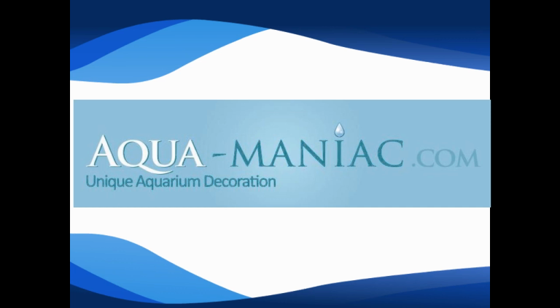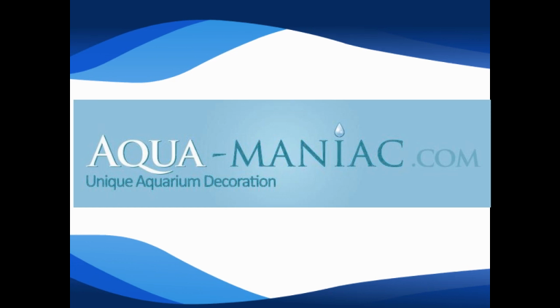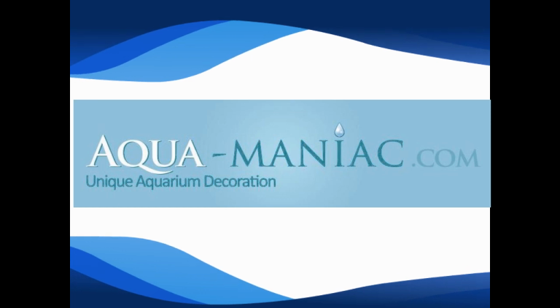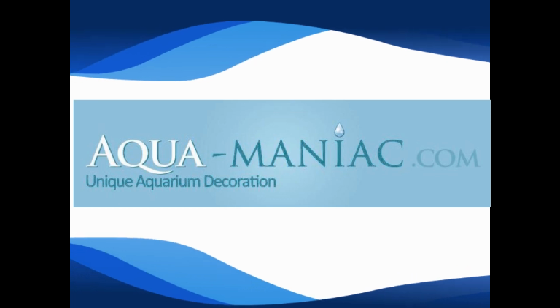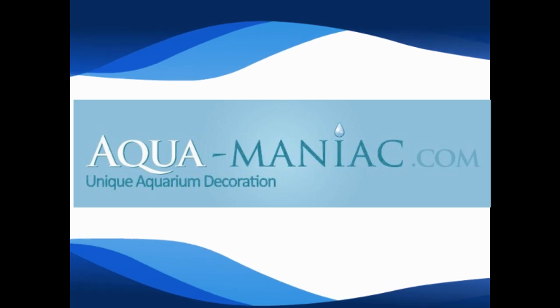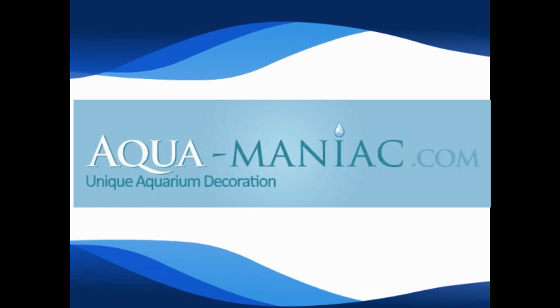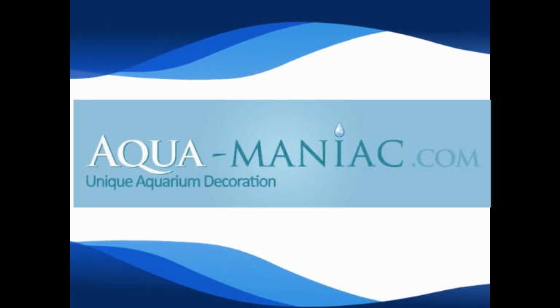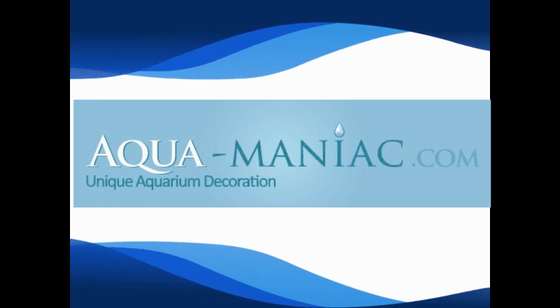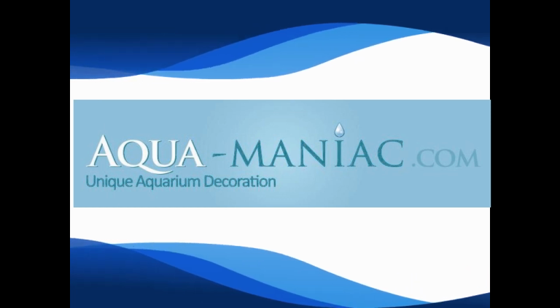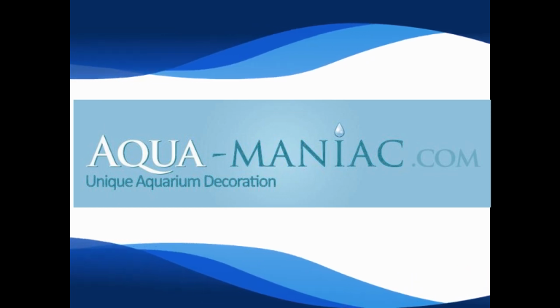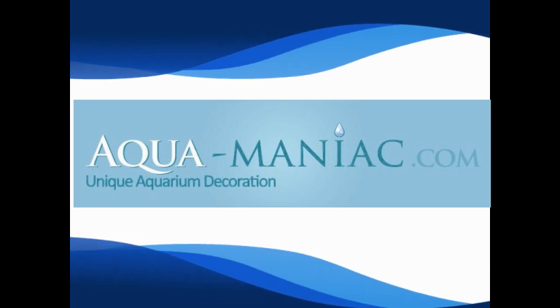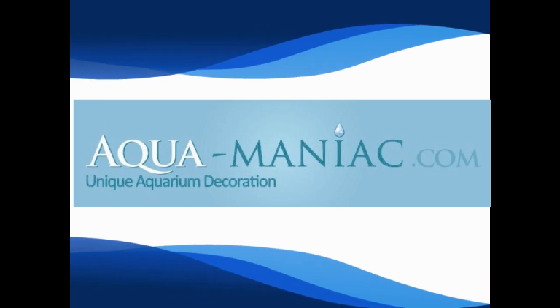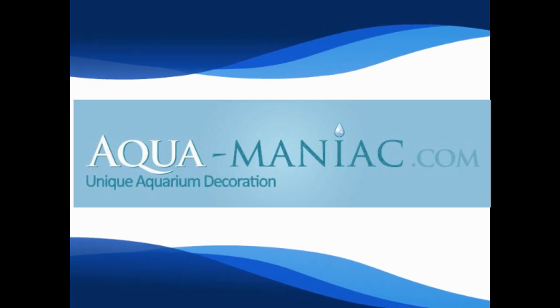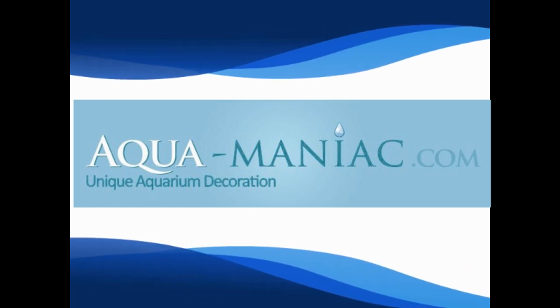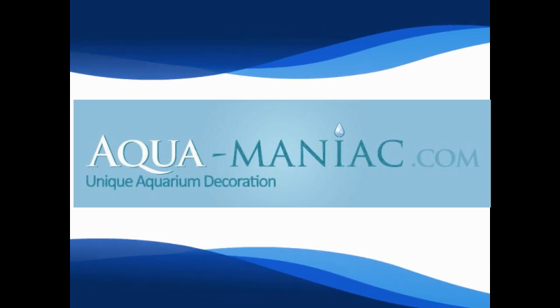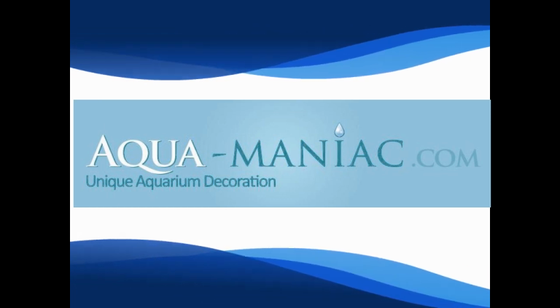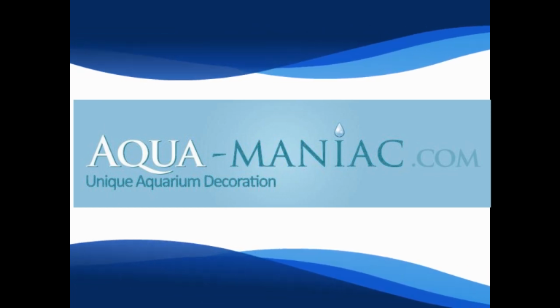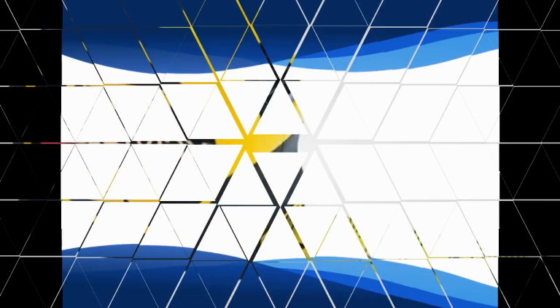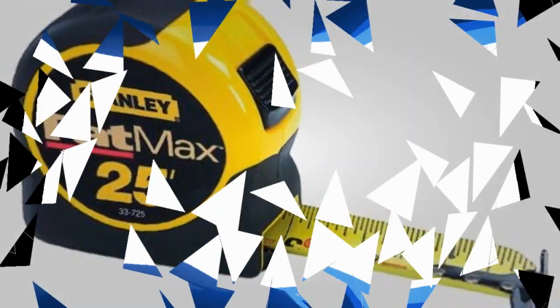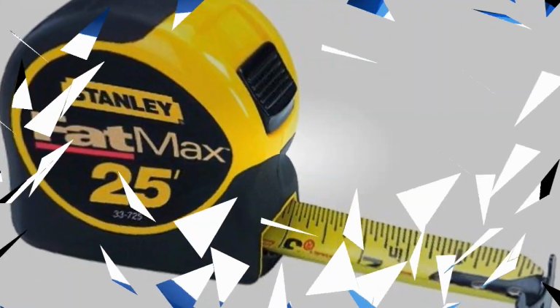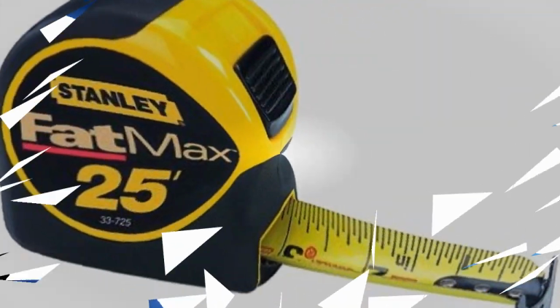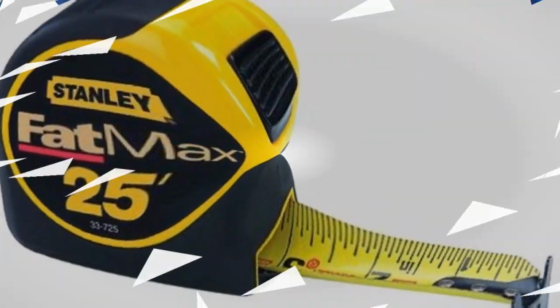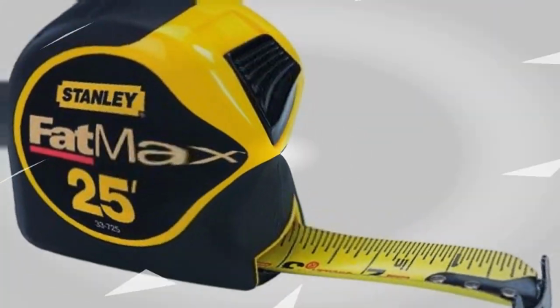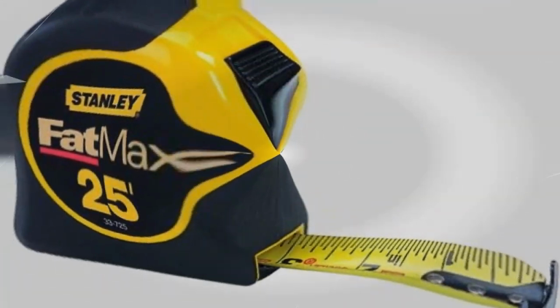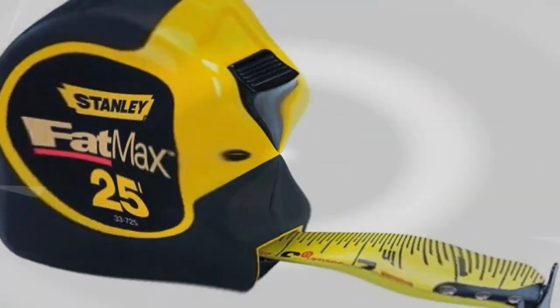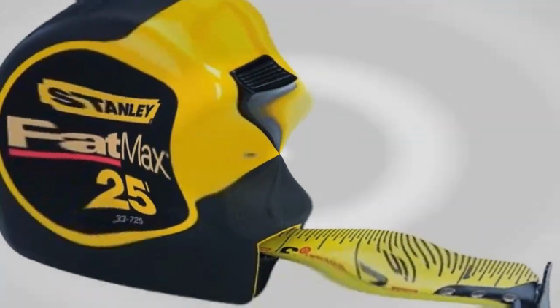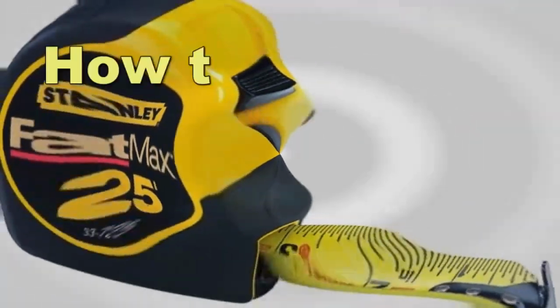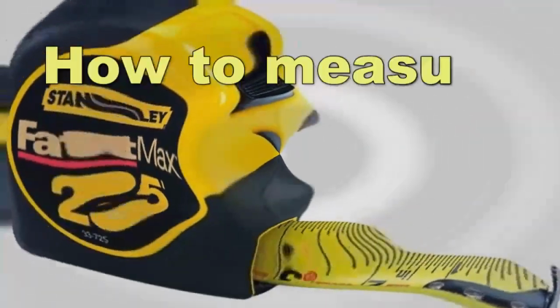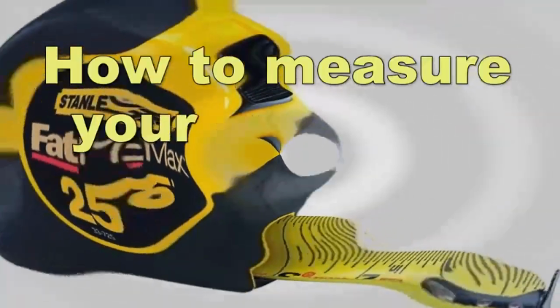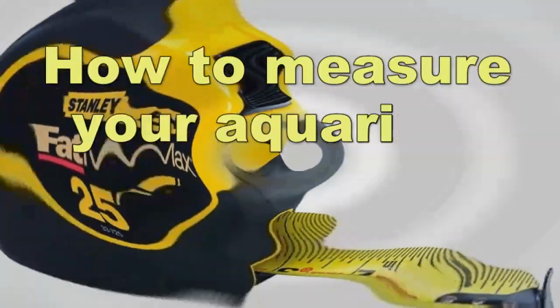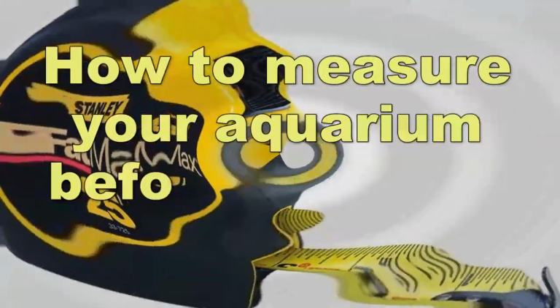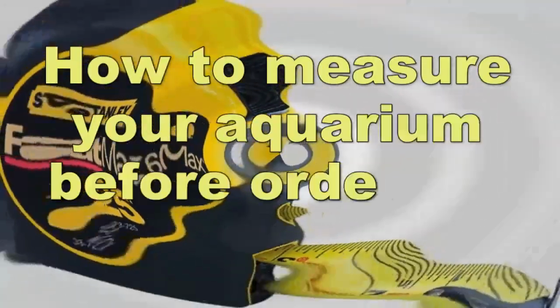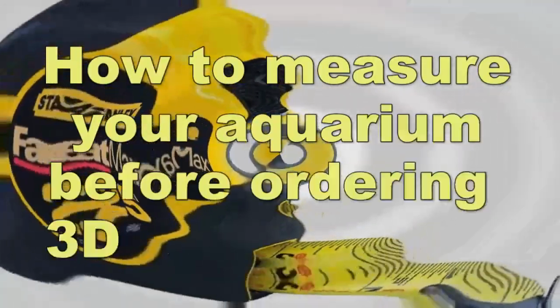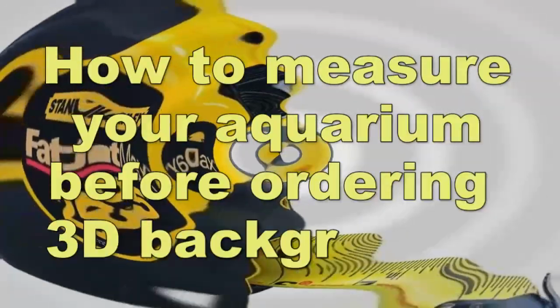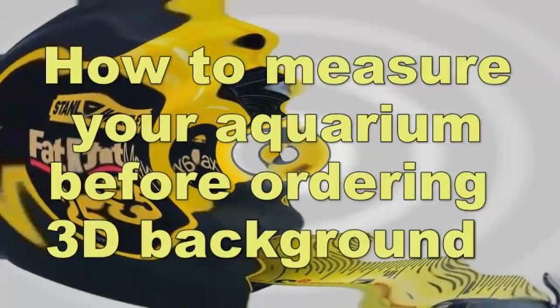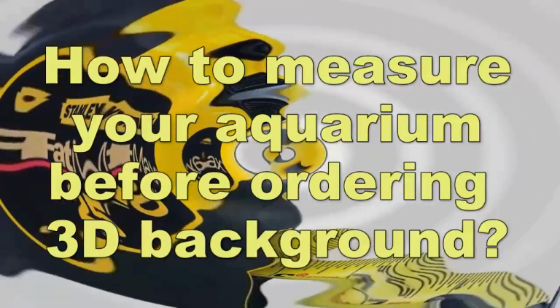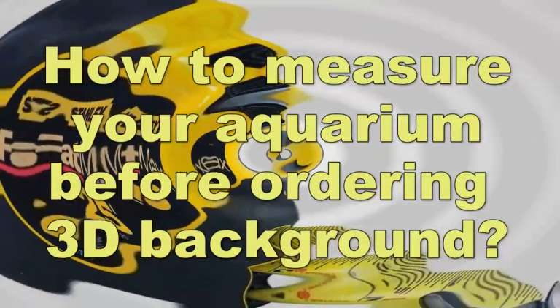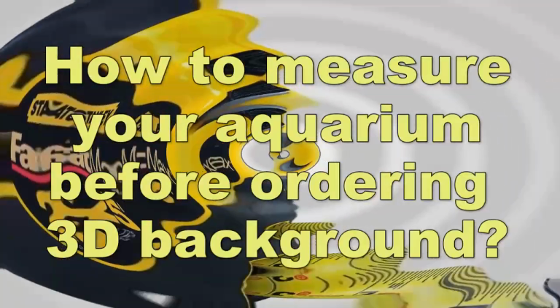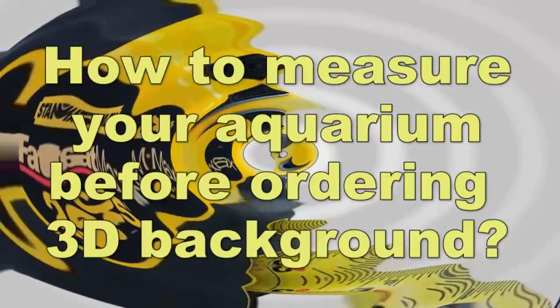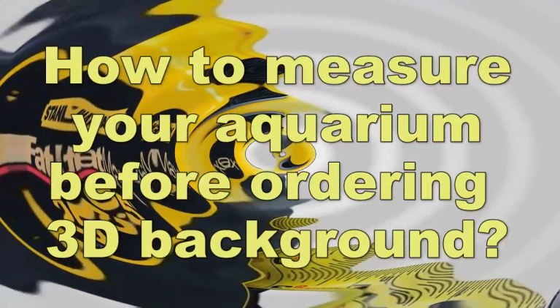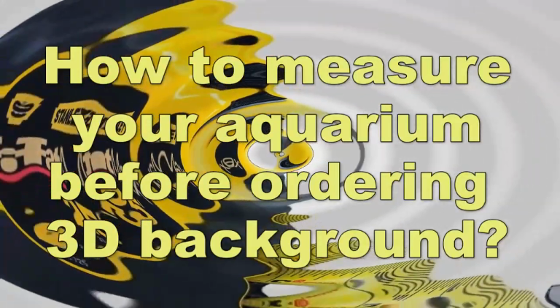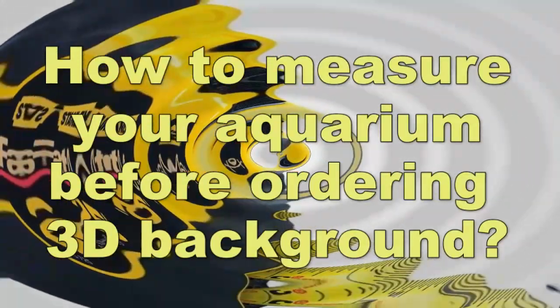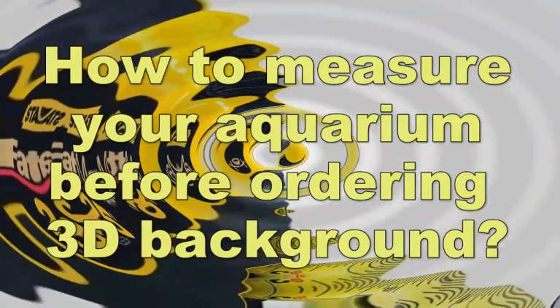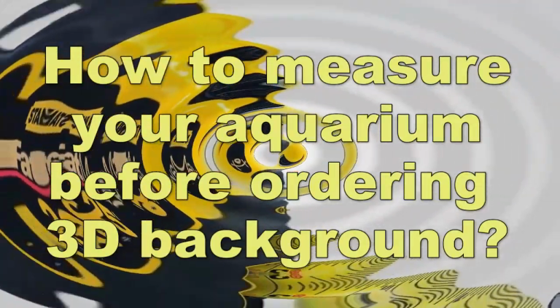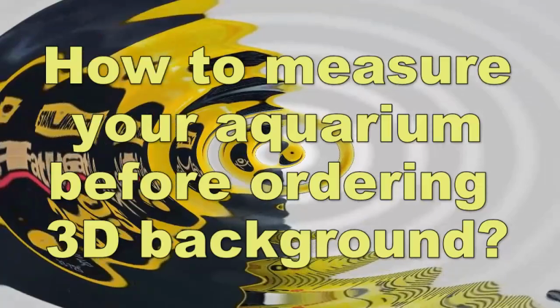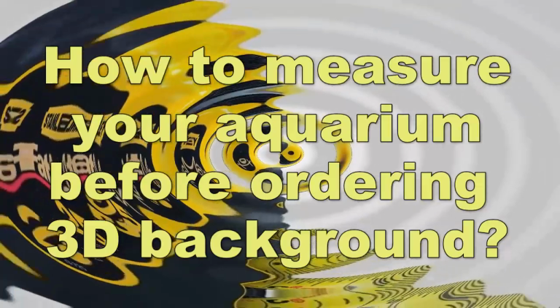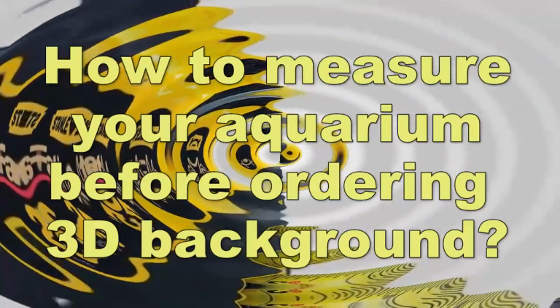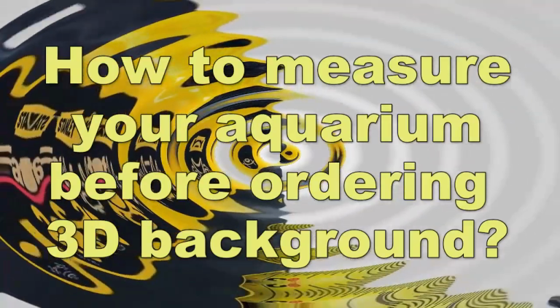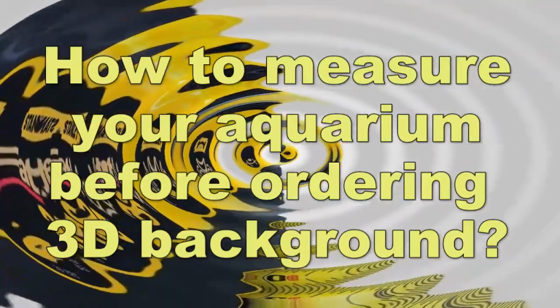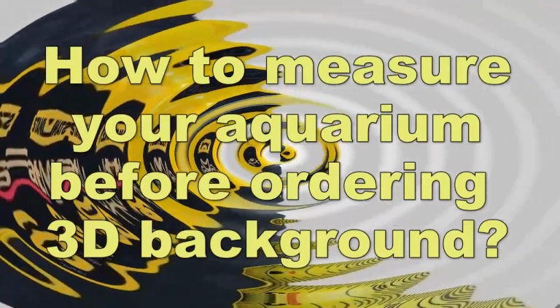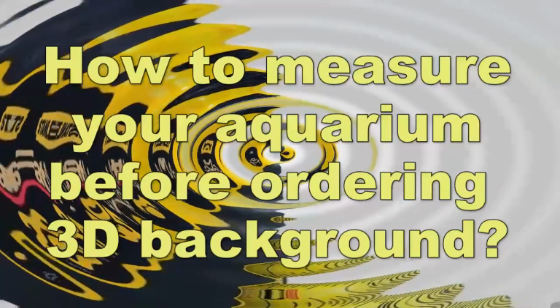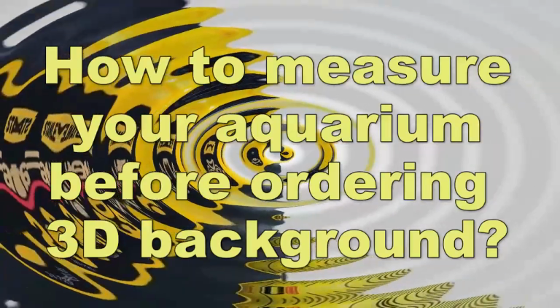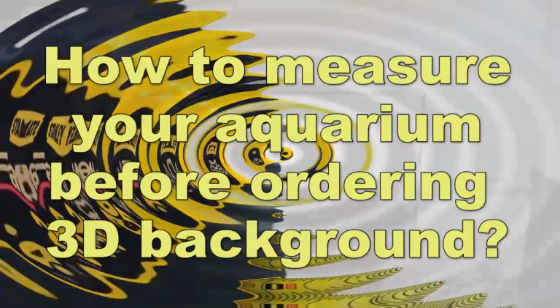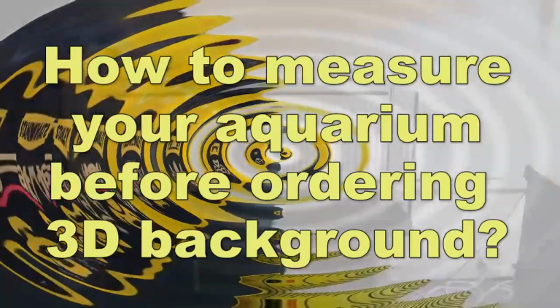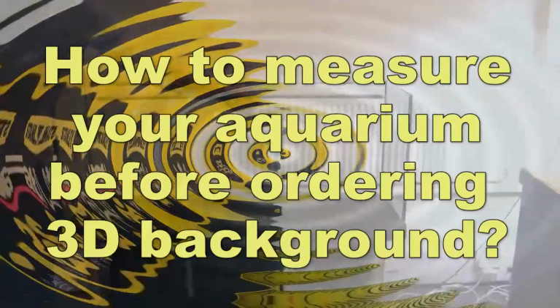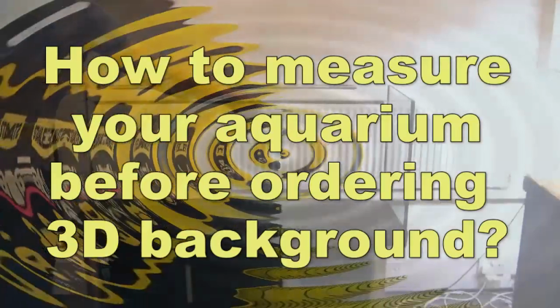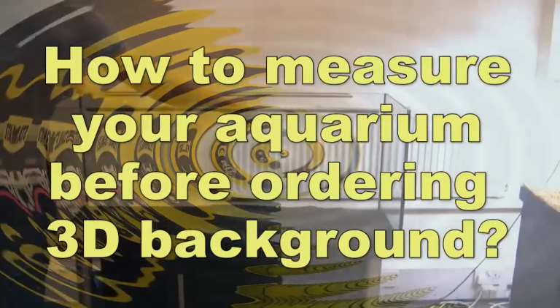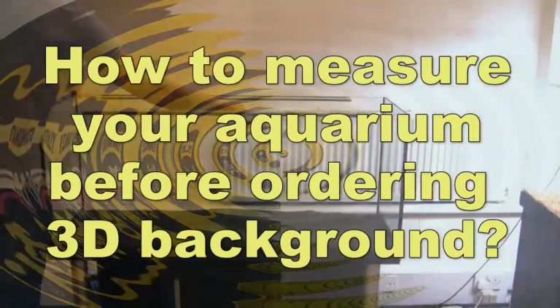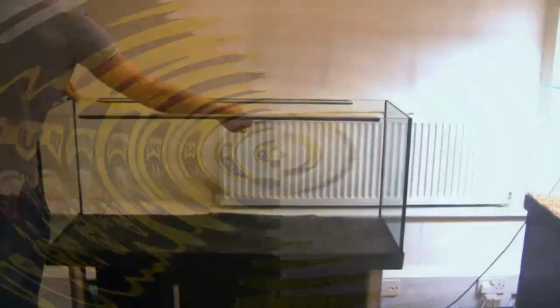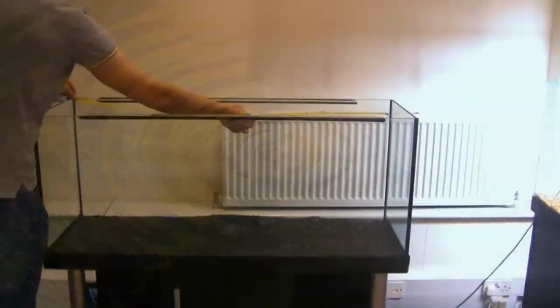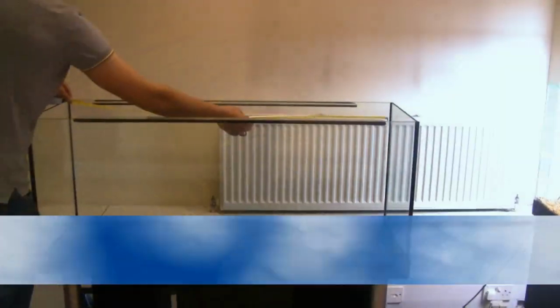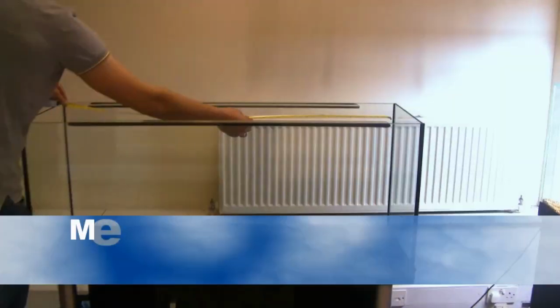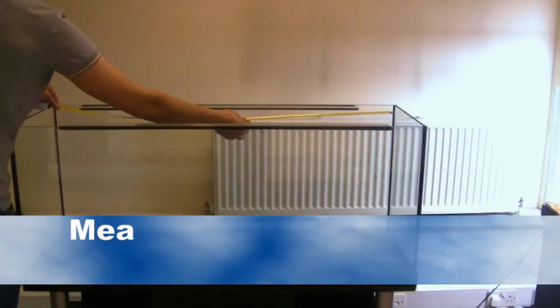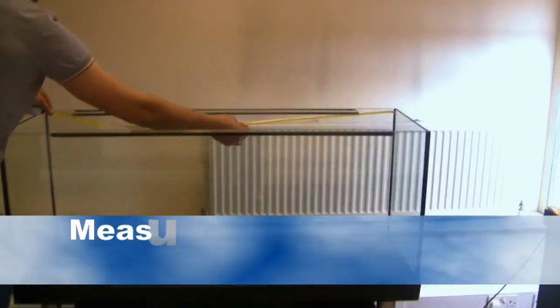Aquamaniac.com — Unique Aquarium Decoration. How to measure your aquarium before ordering your 3D background.